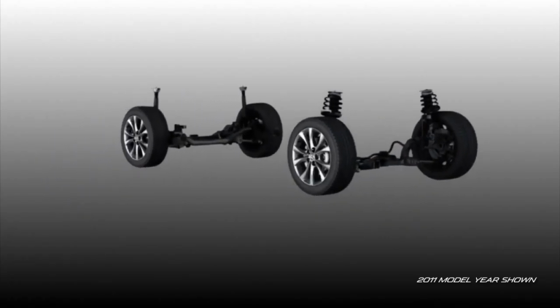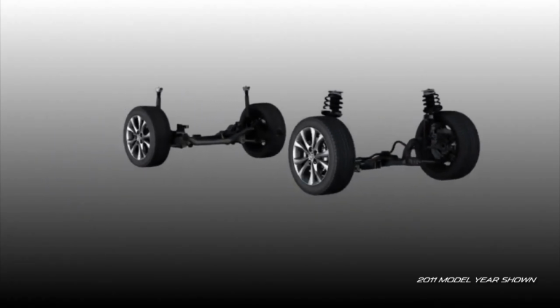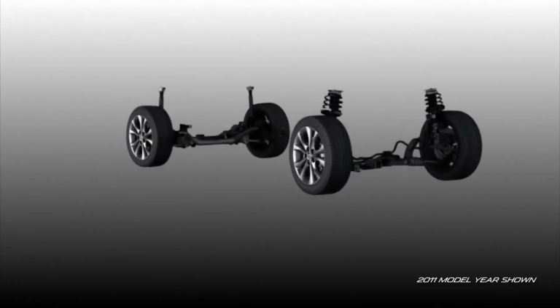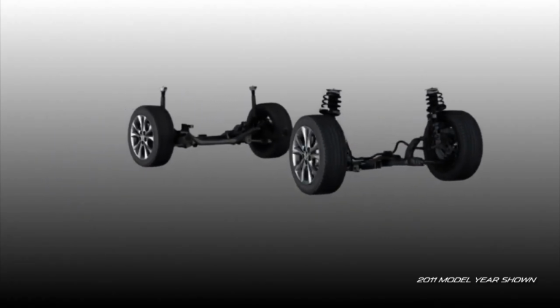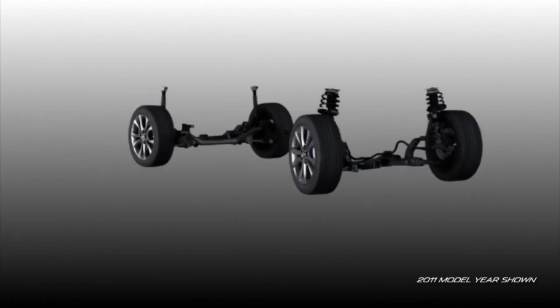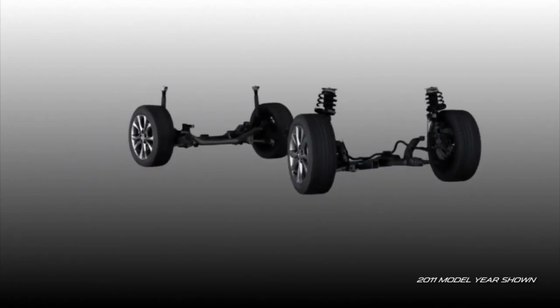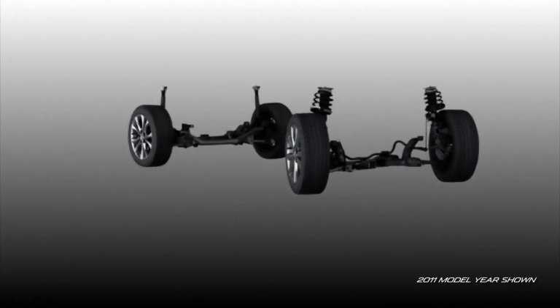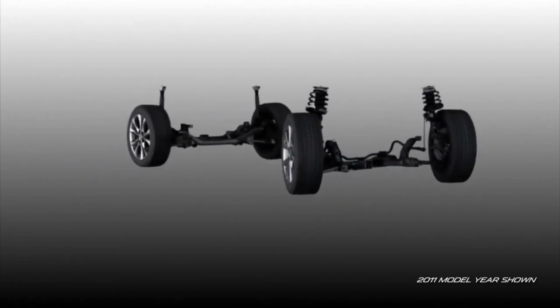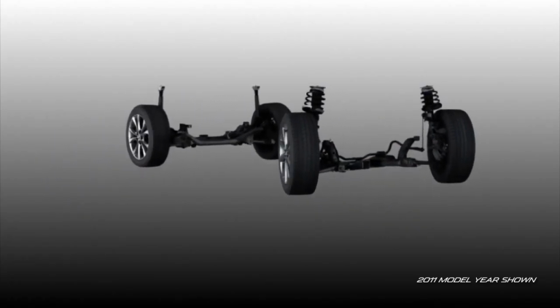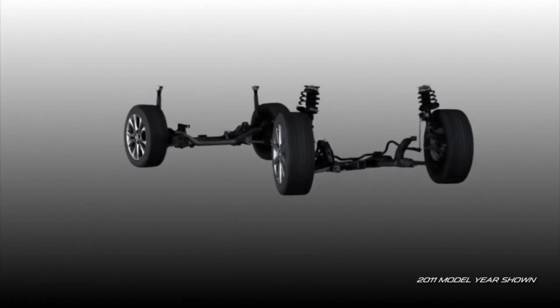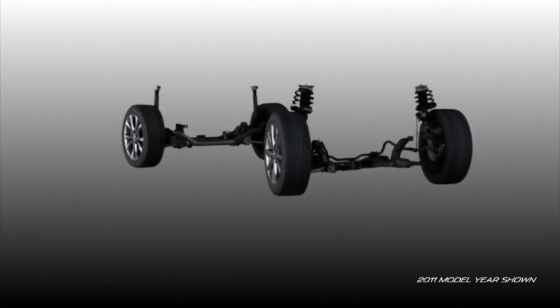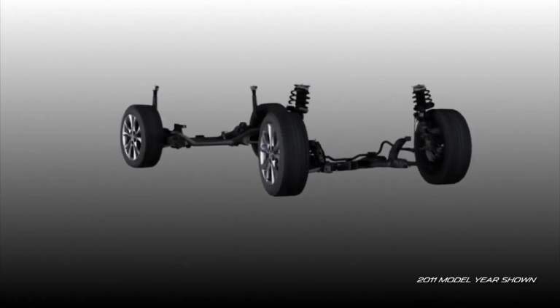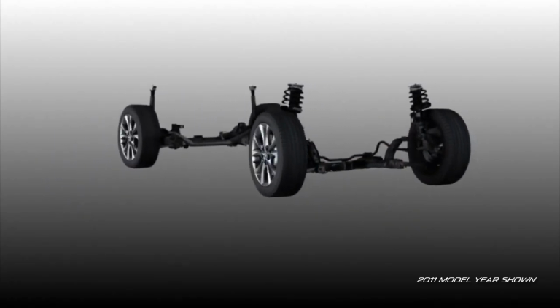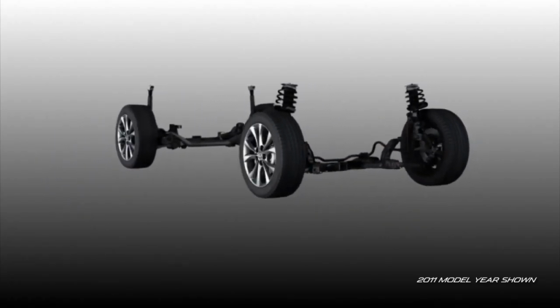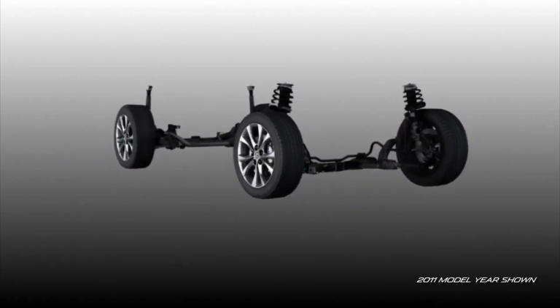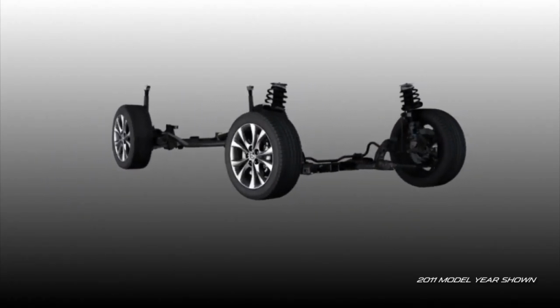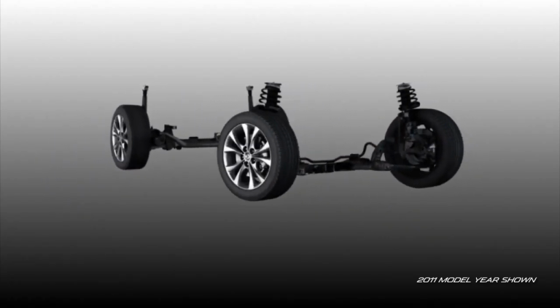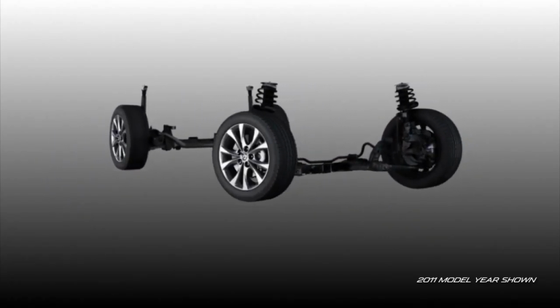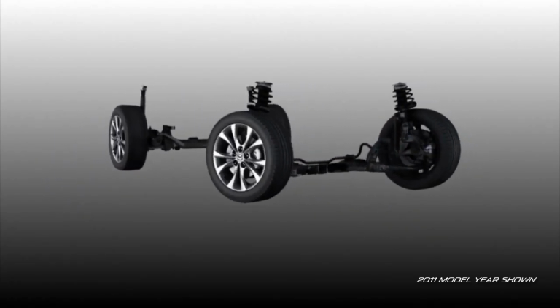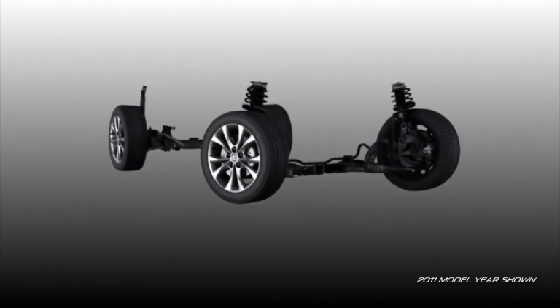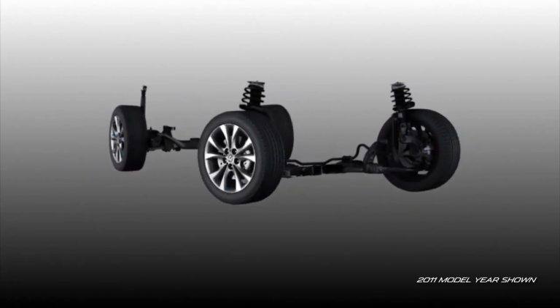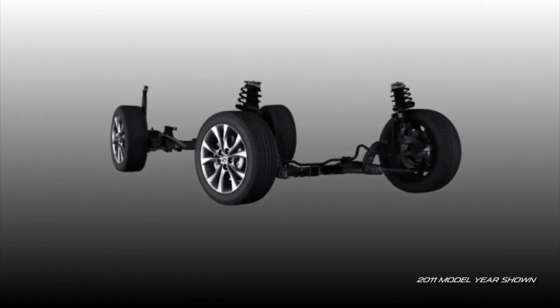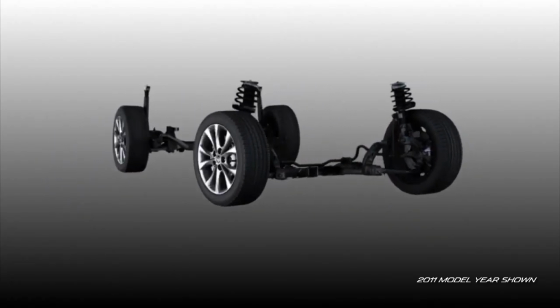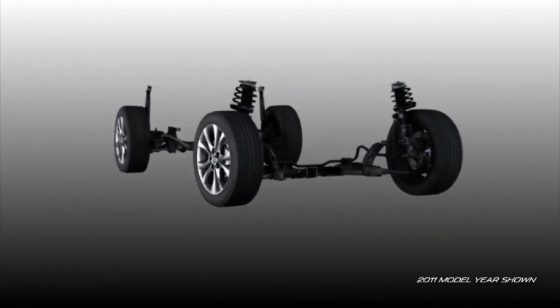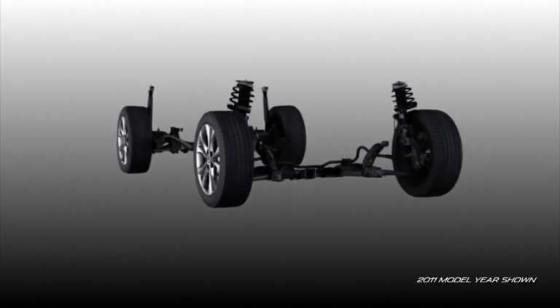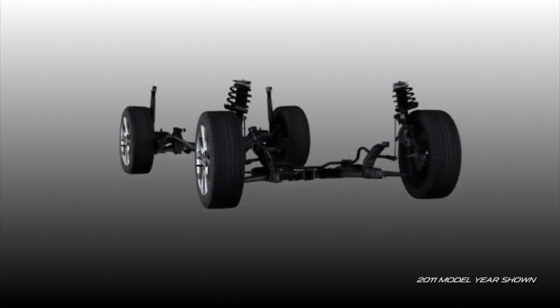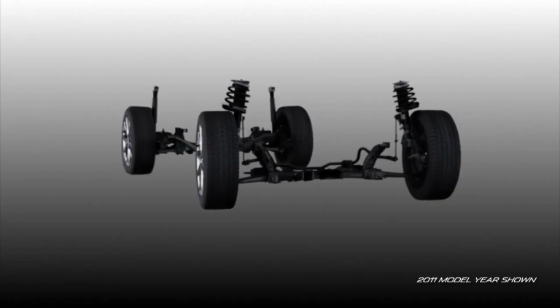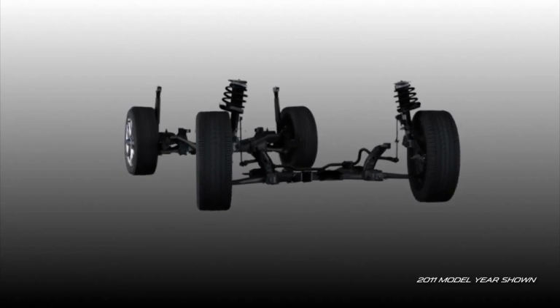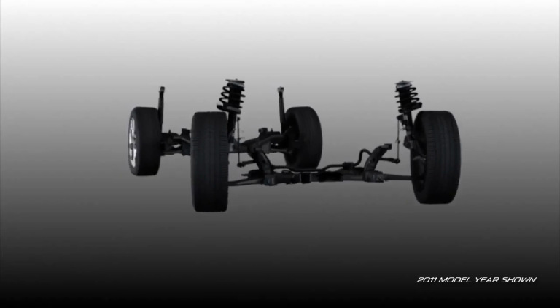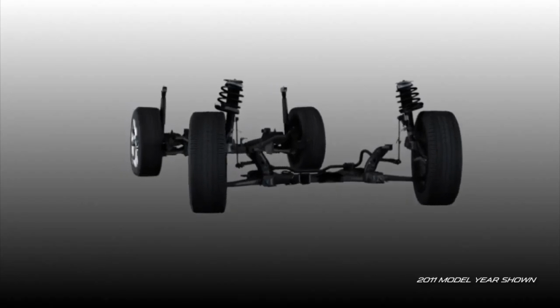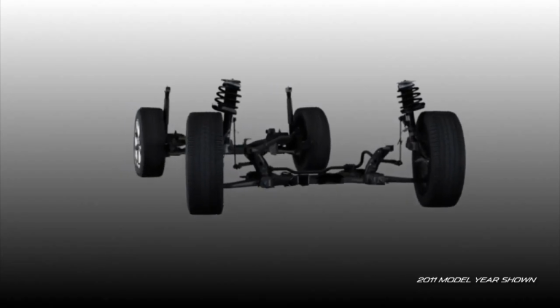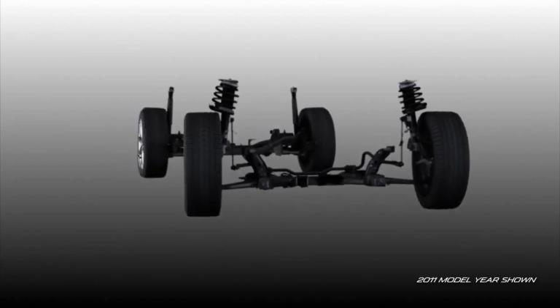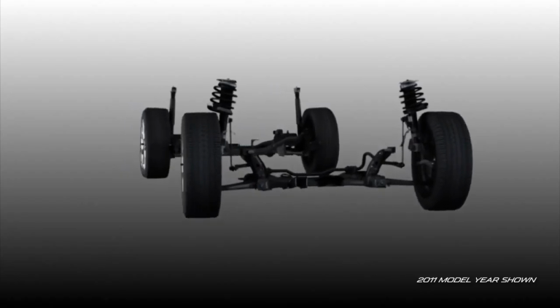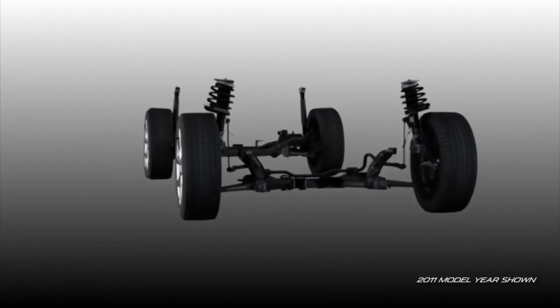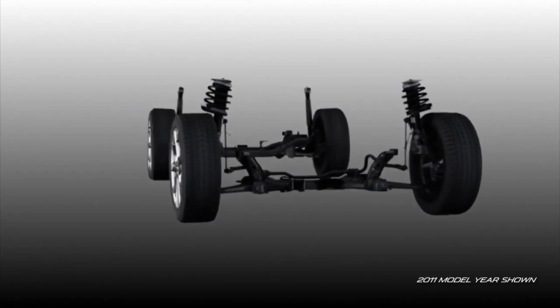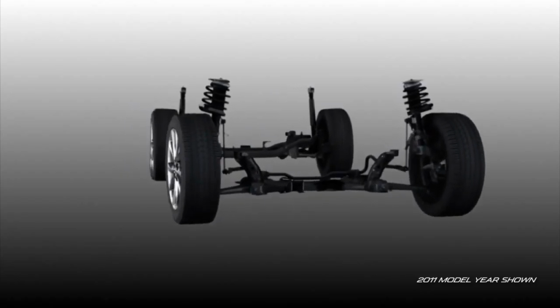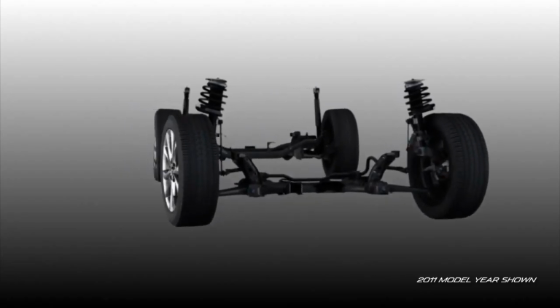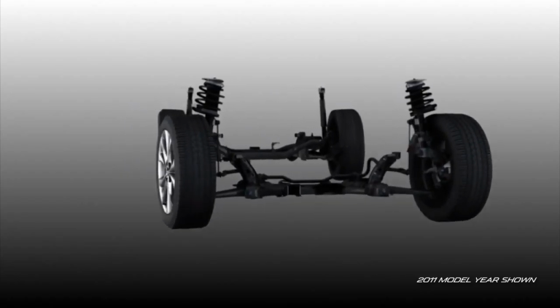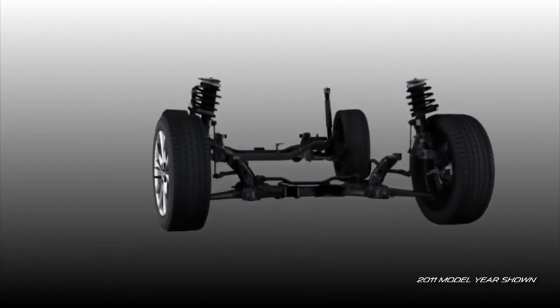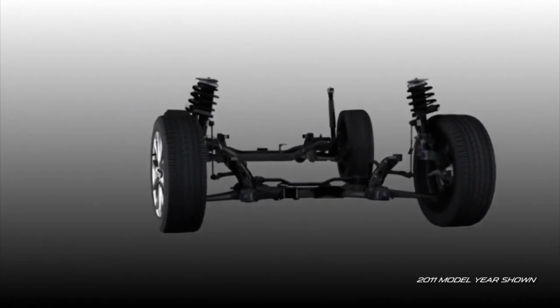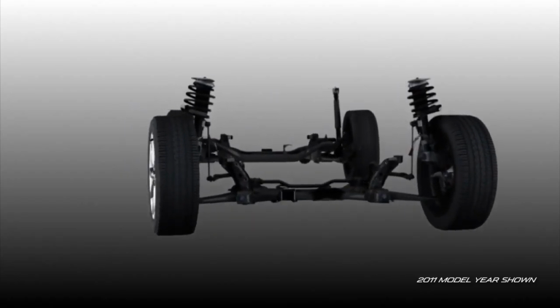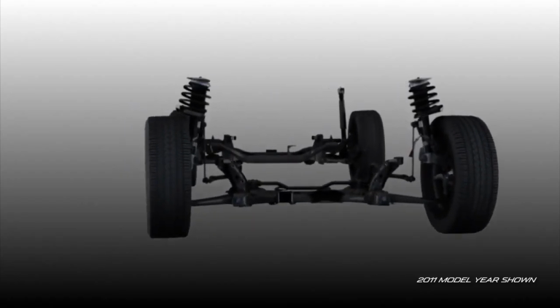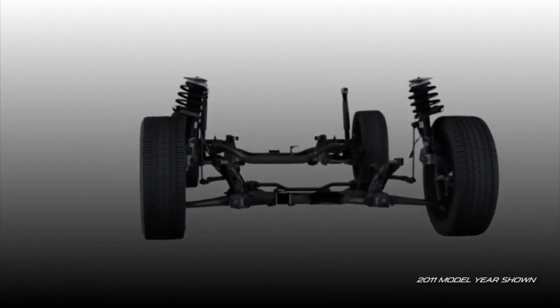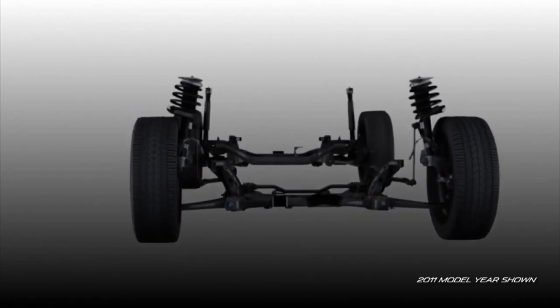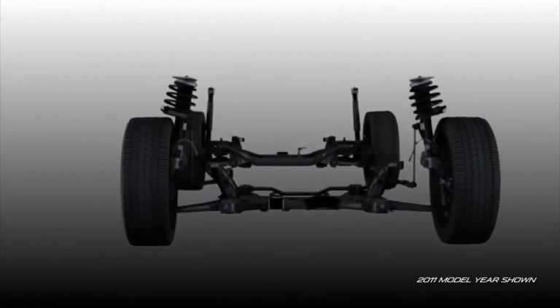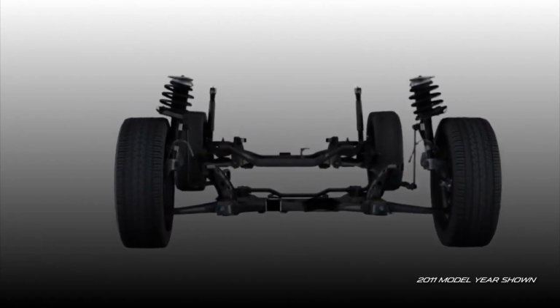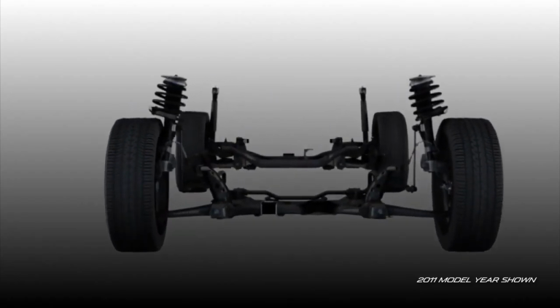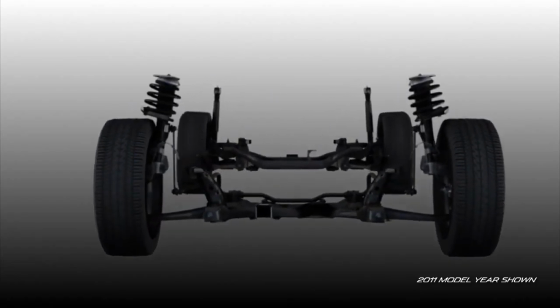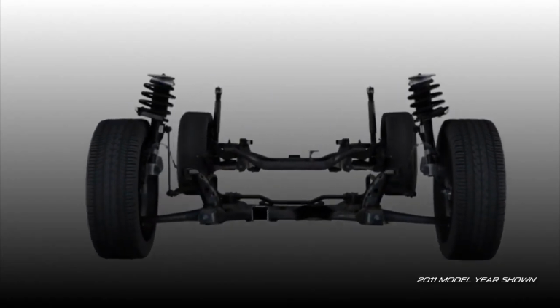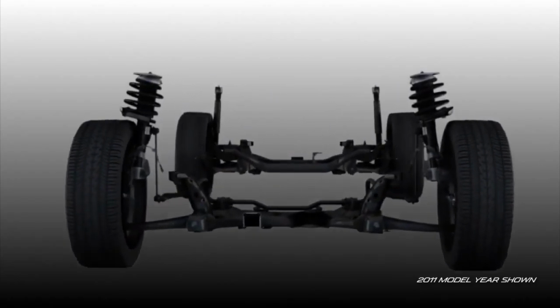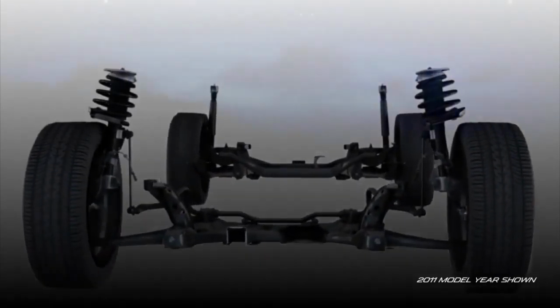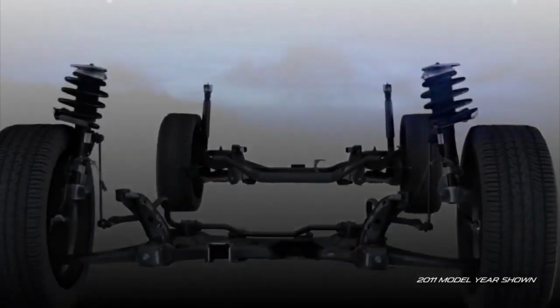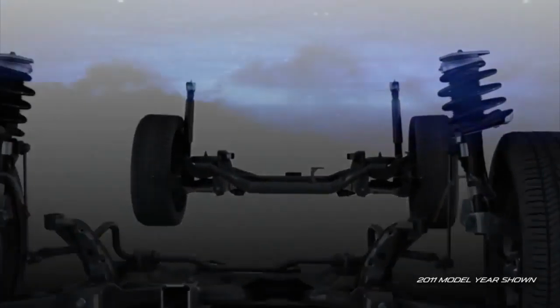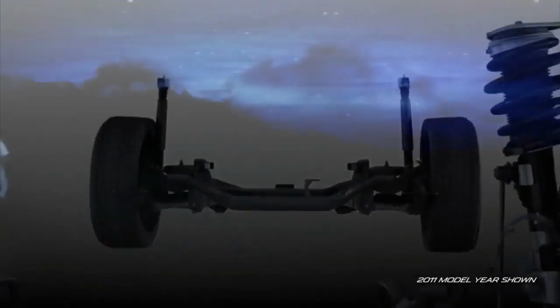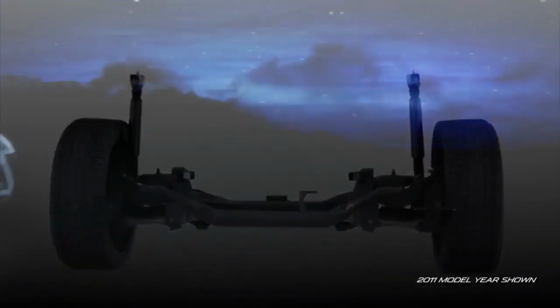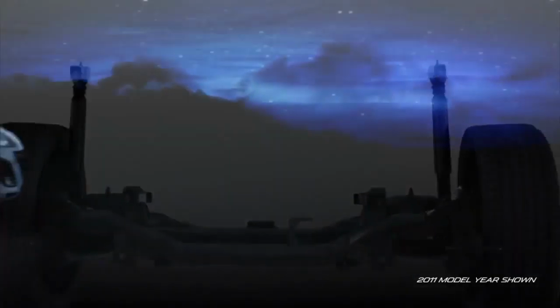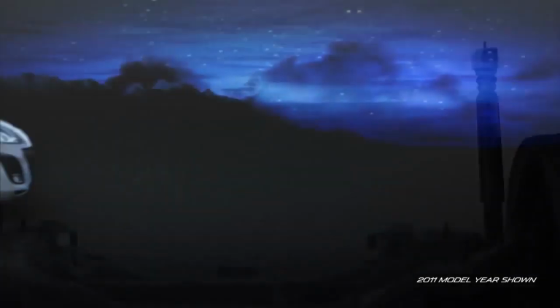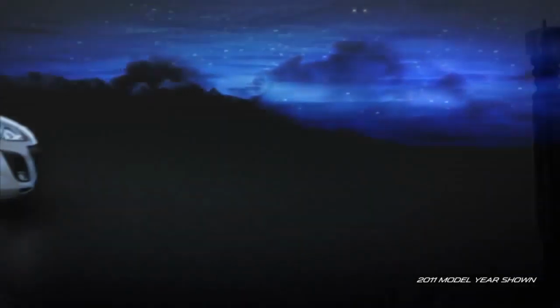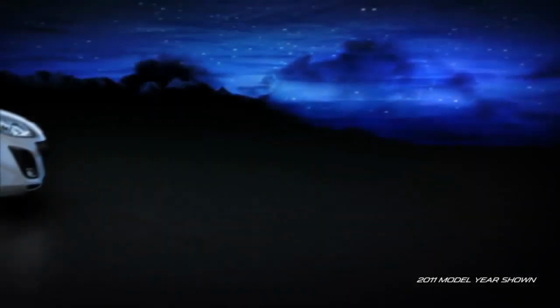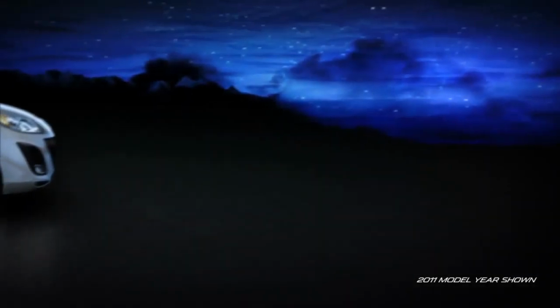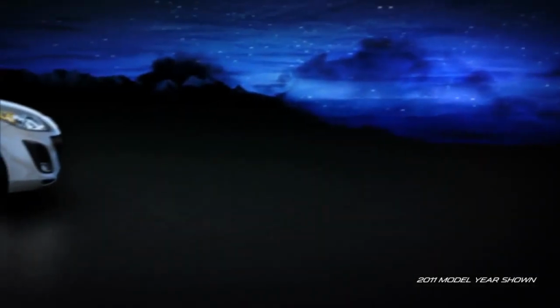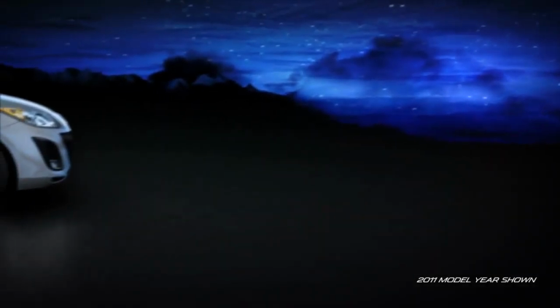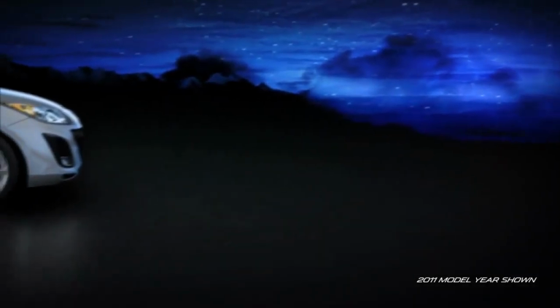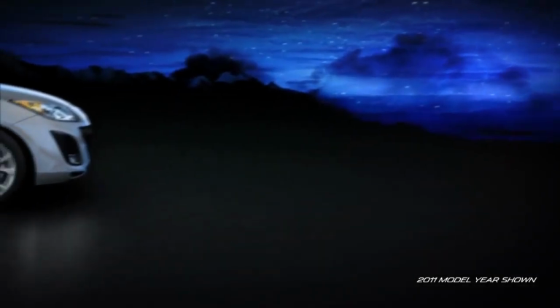Front and rear stabilizer bars help keep the body level in tight turns, making sure your smile stays when the road gets especially fun.